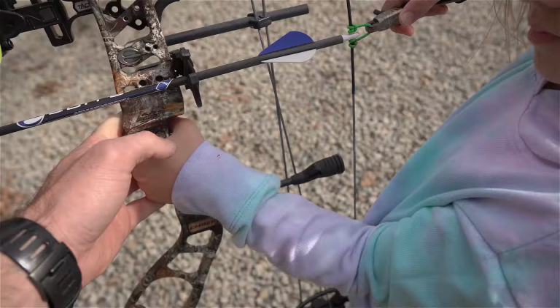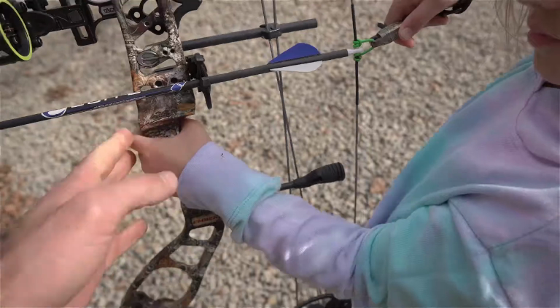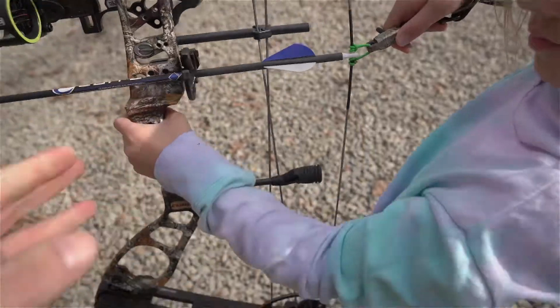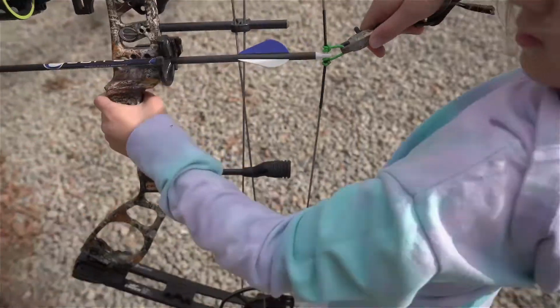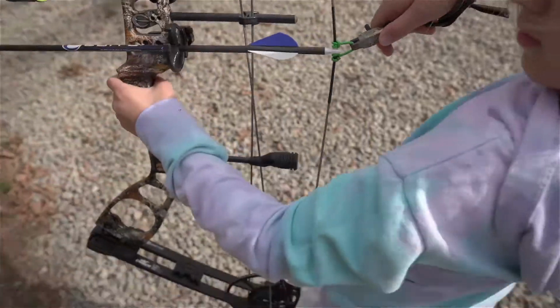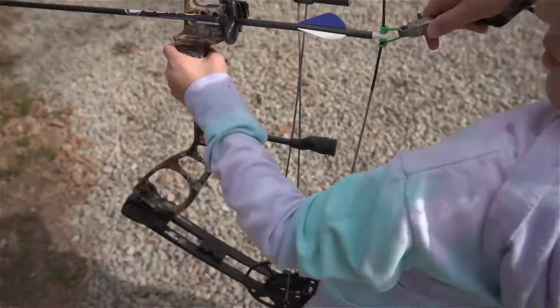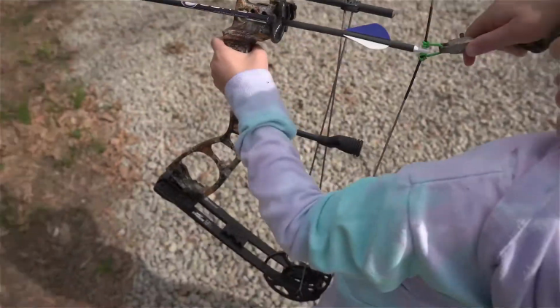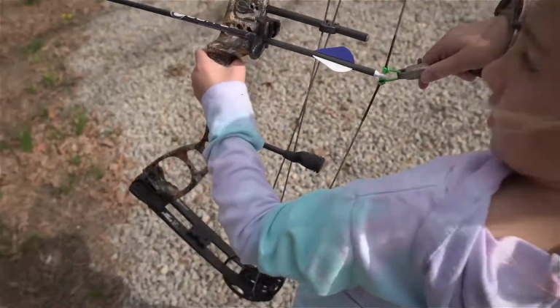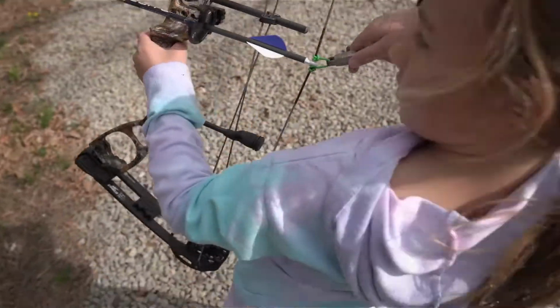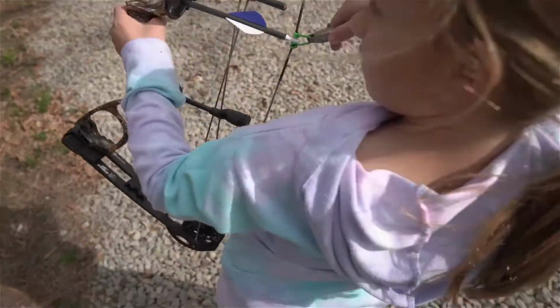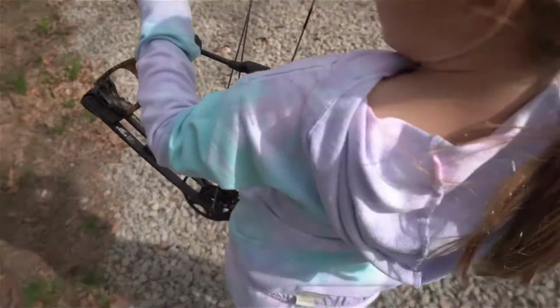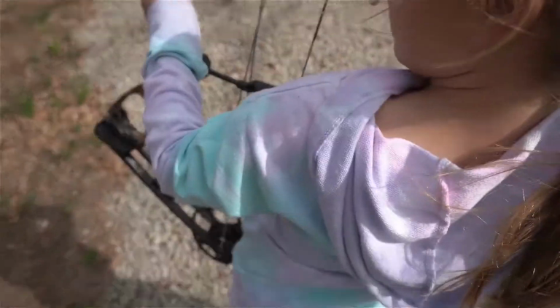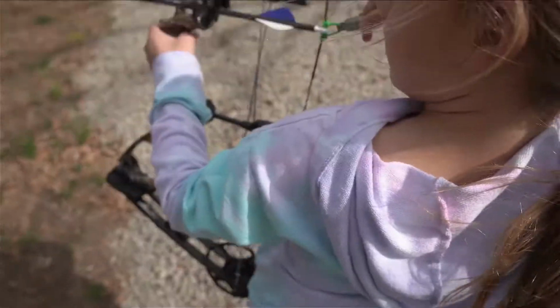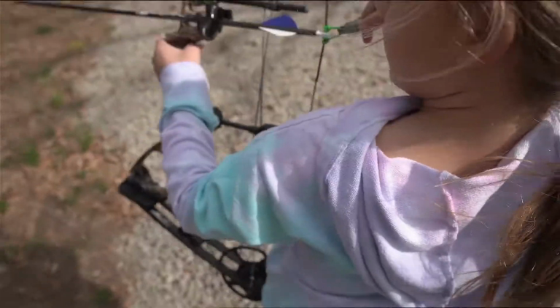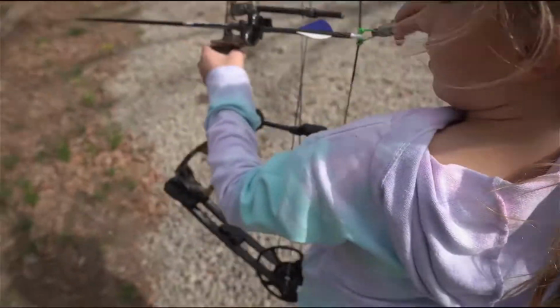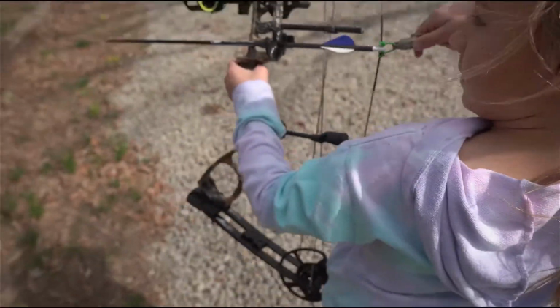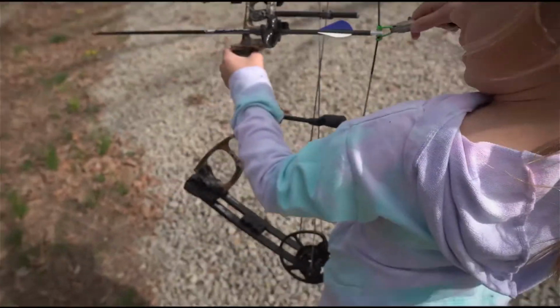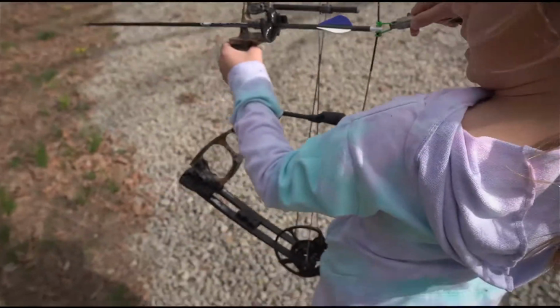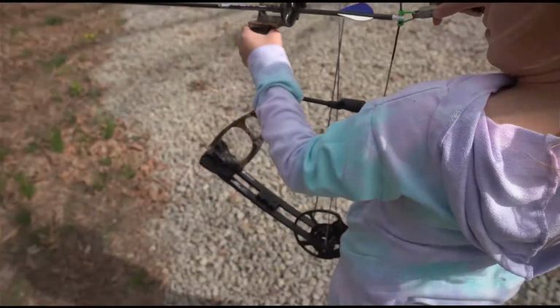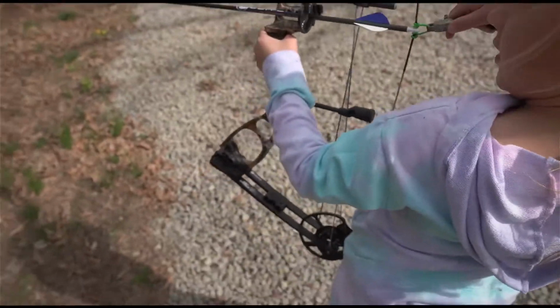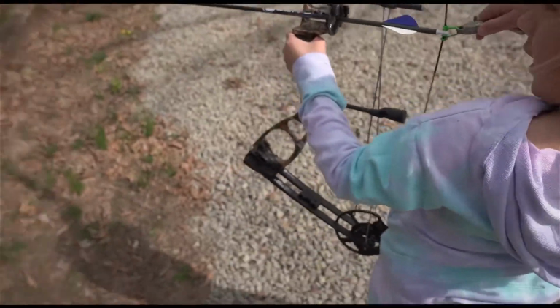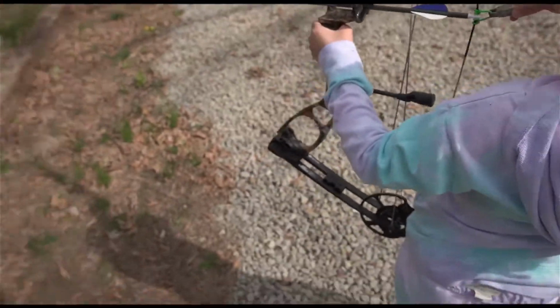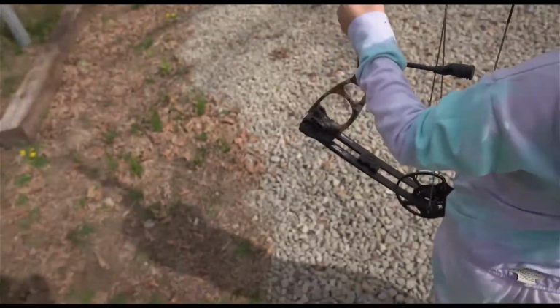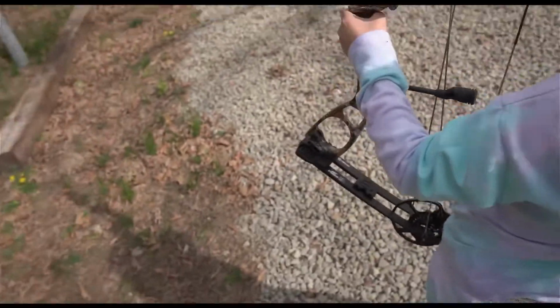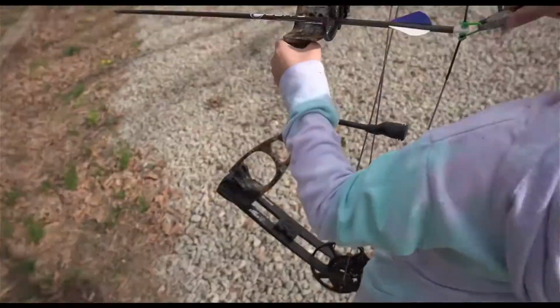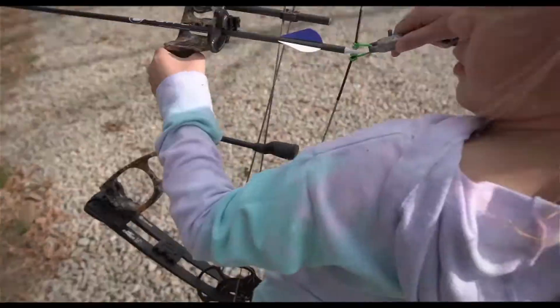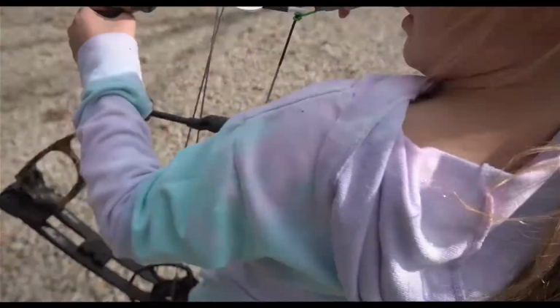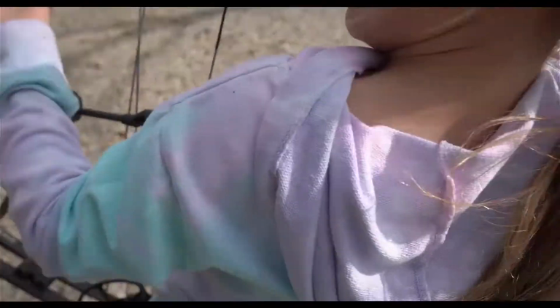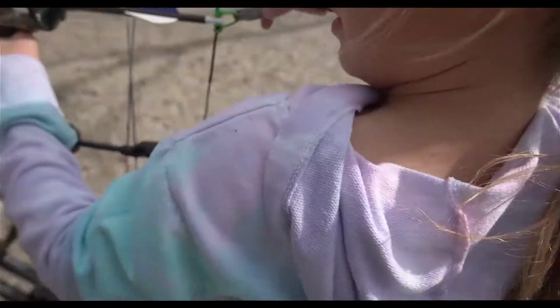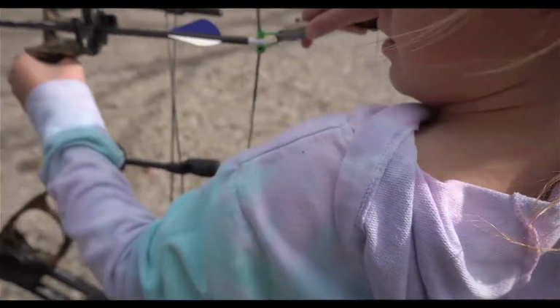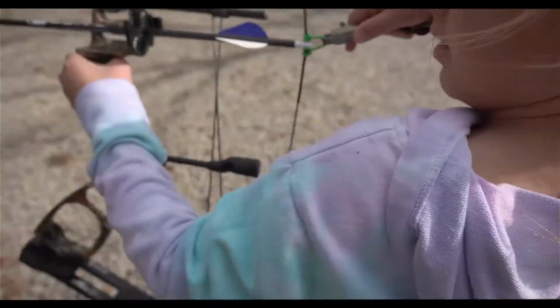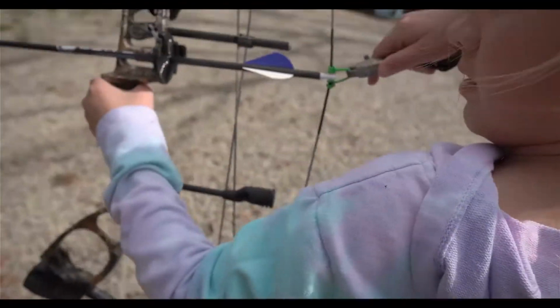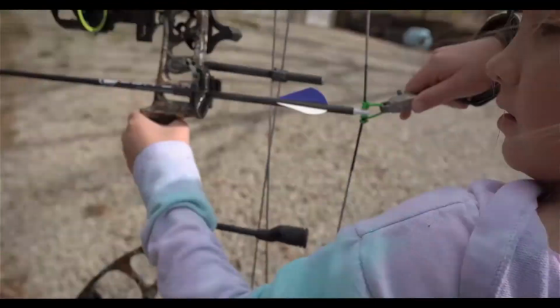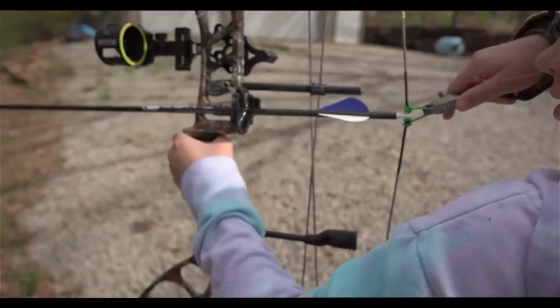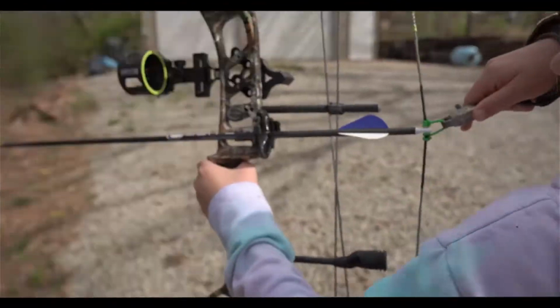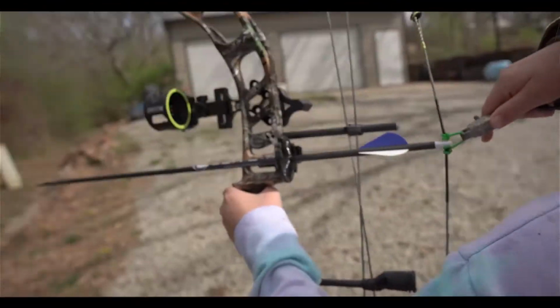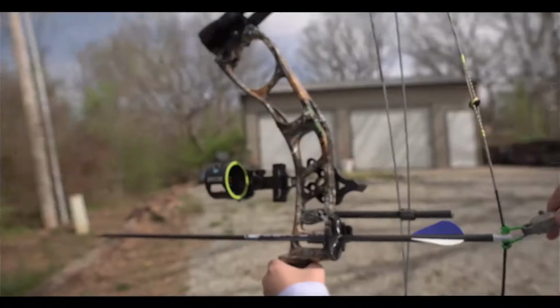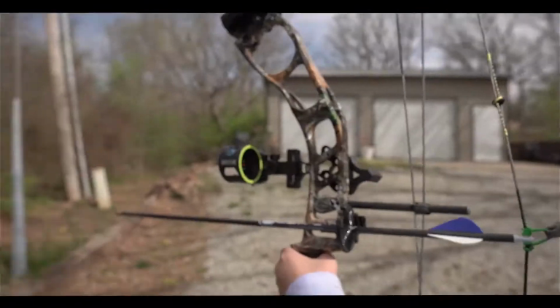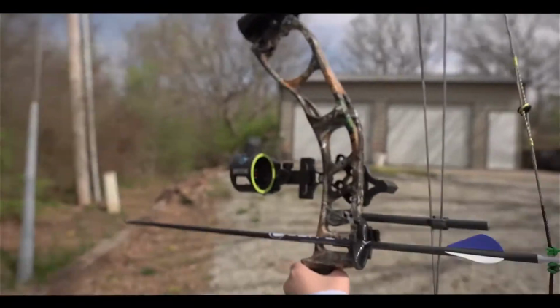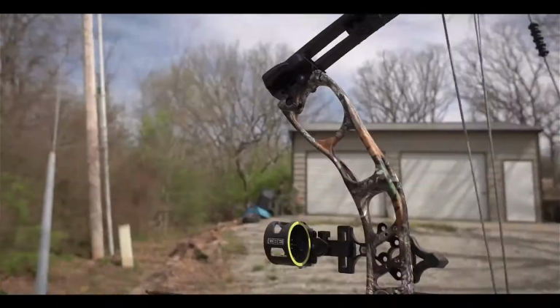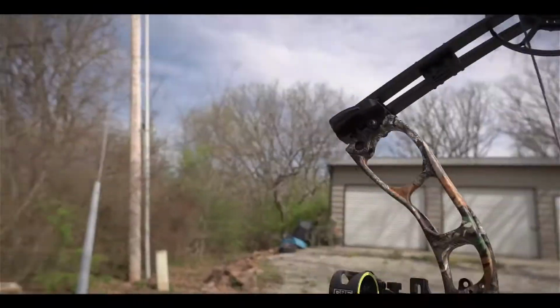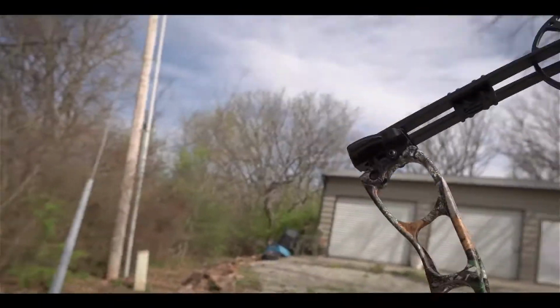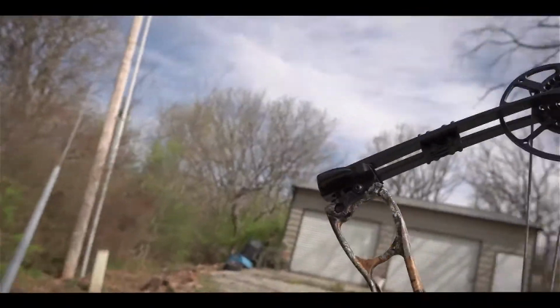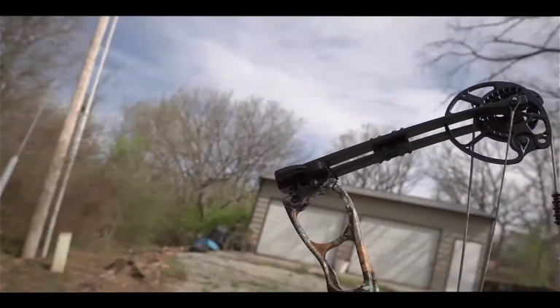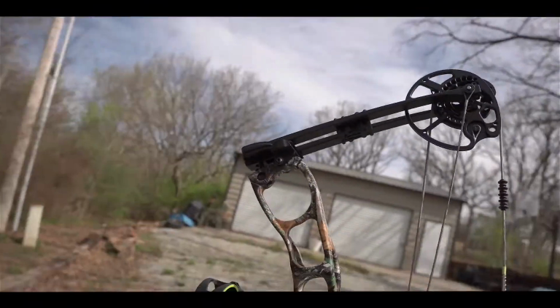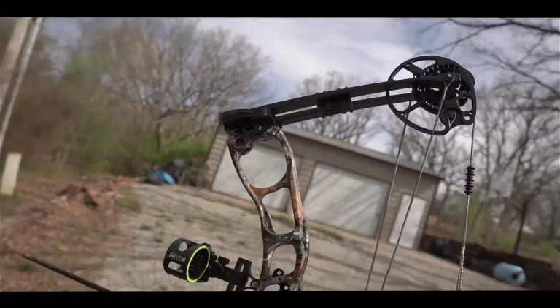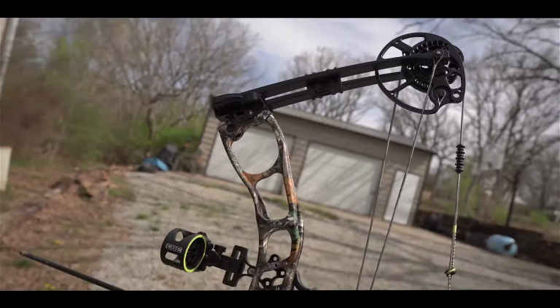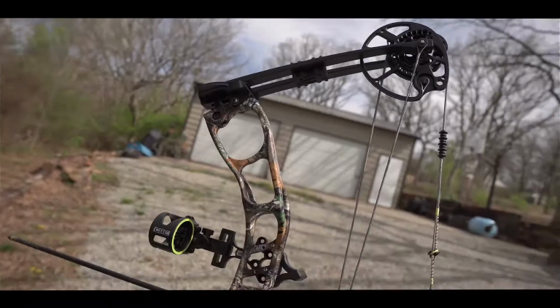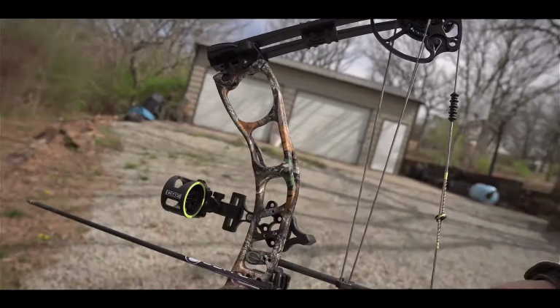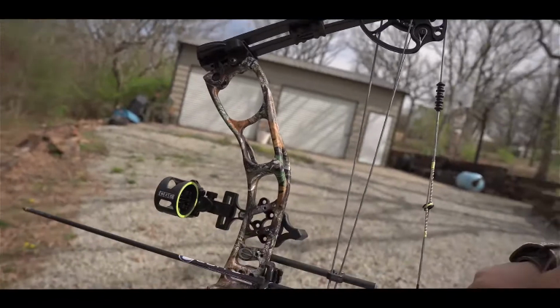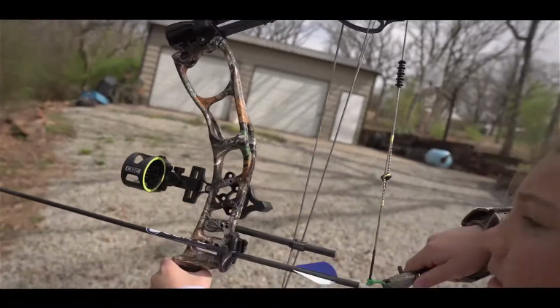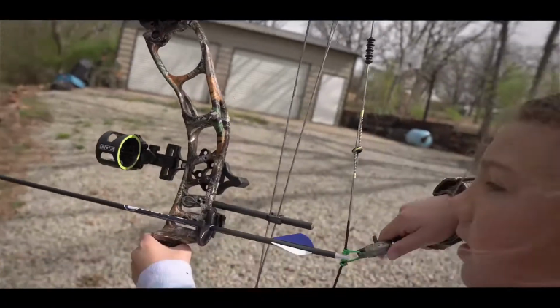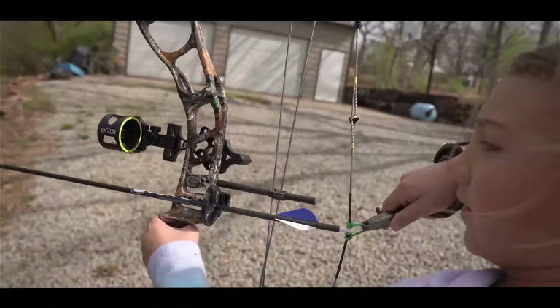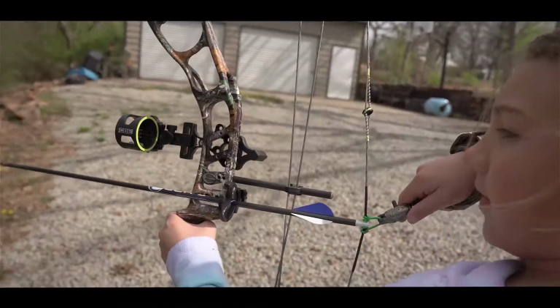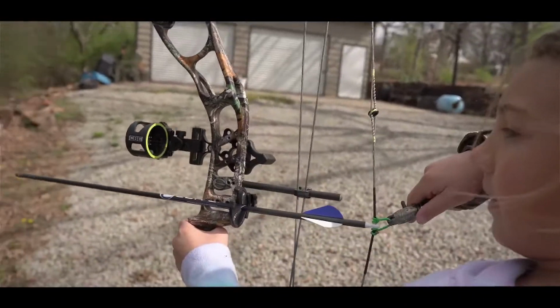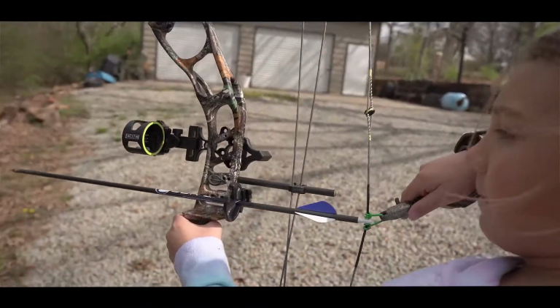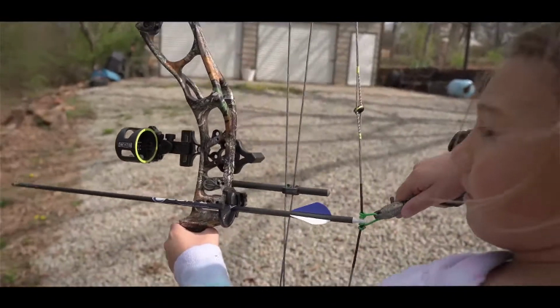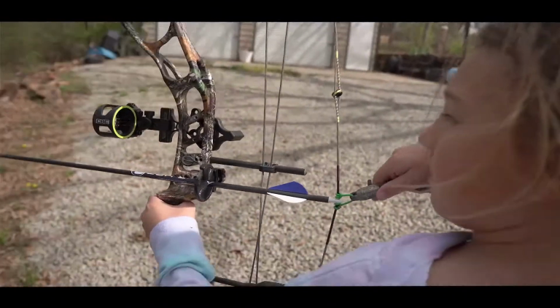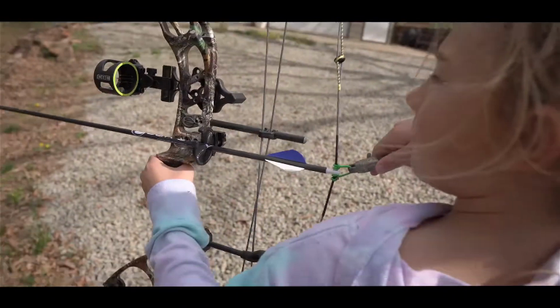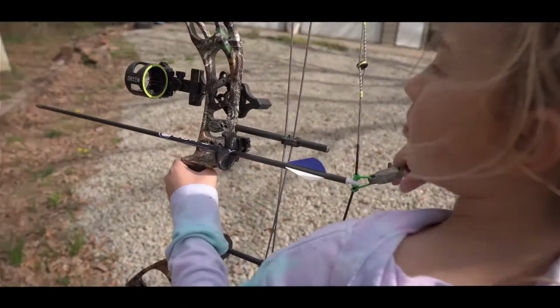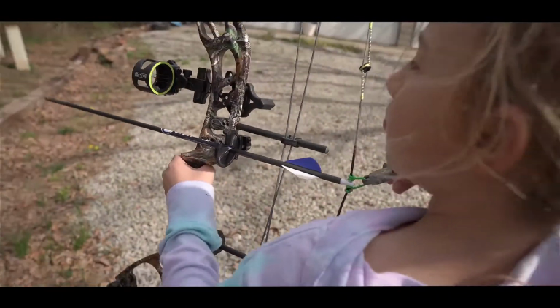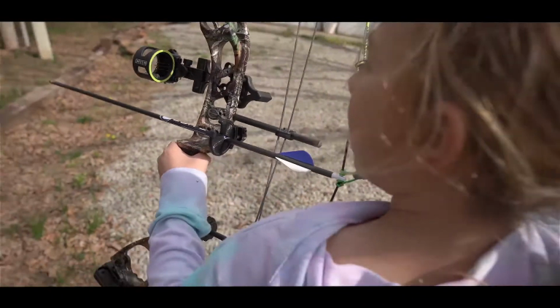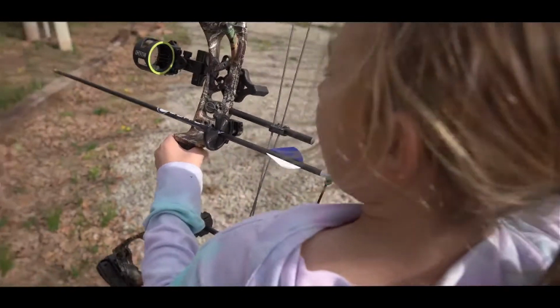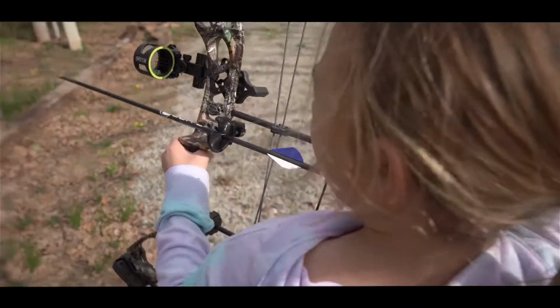Are you holding it? Yeah. I'm gonna aim at that. Wait, wait, wait. Do what? I'm gonna aim at that bear.